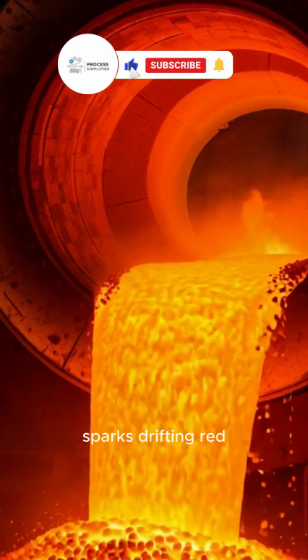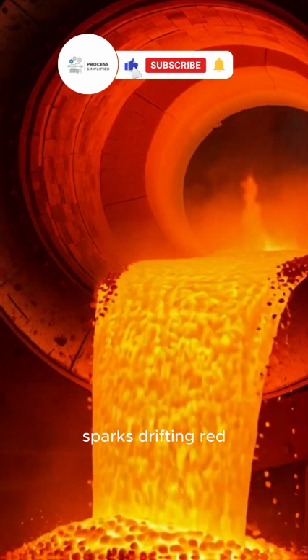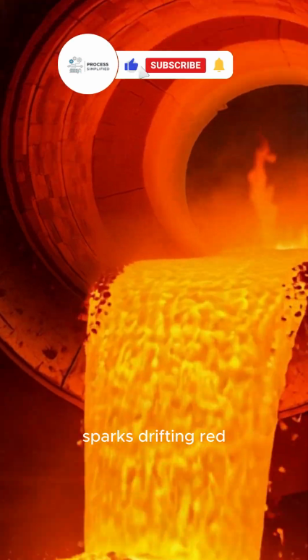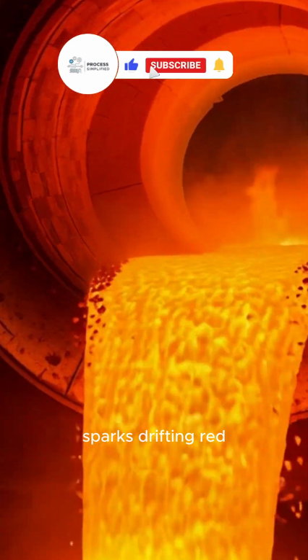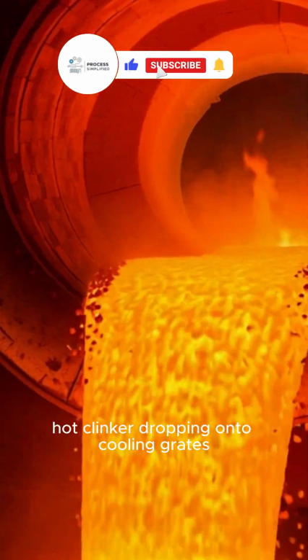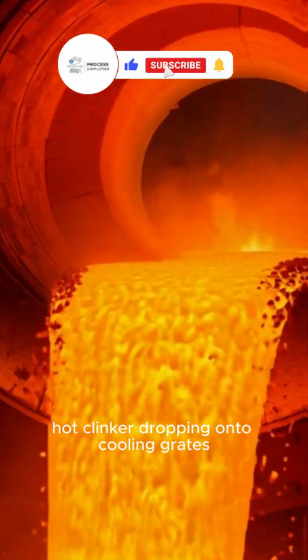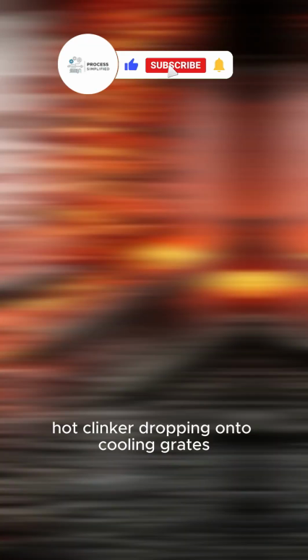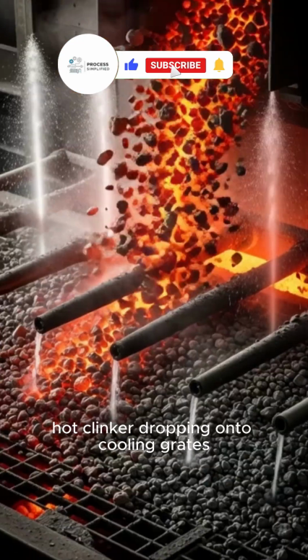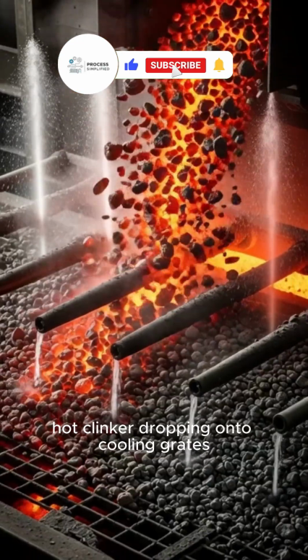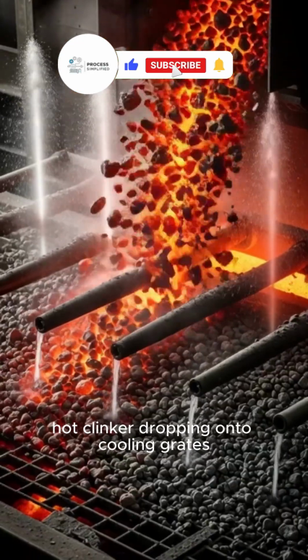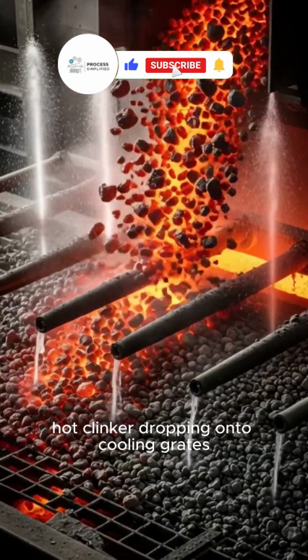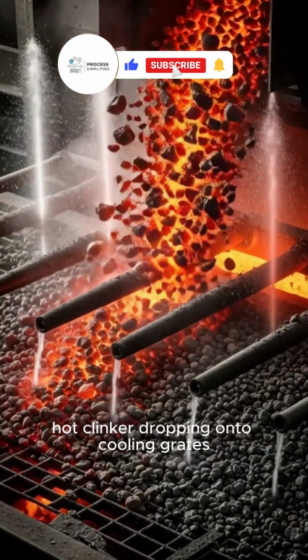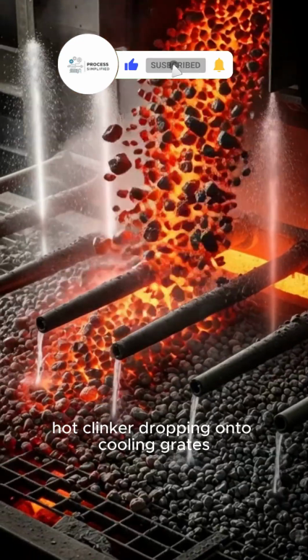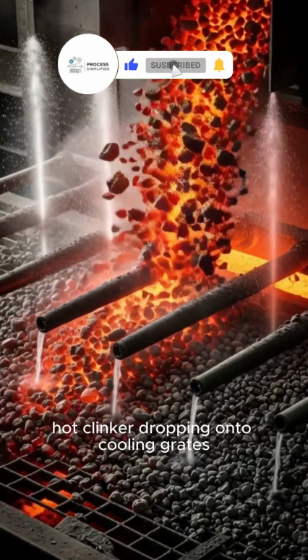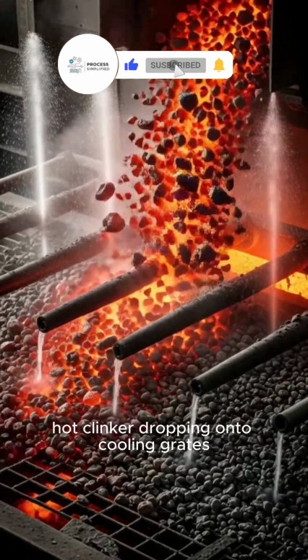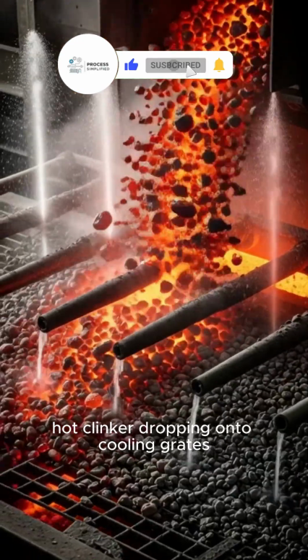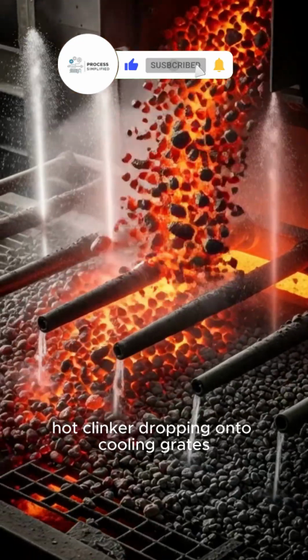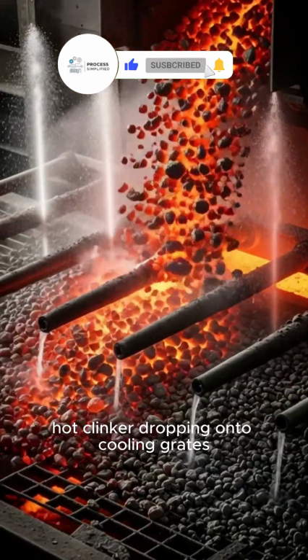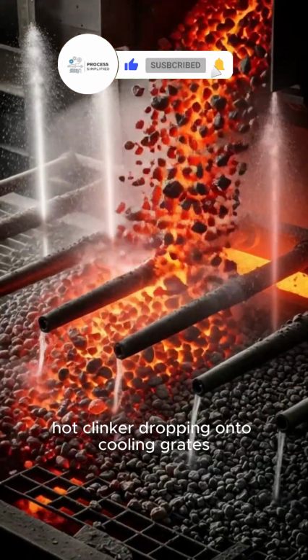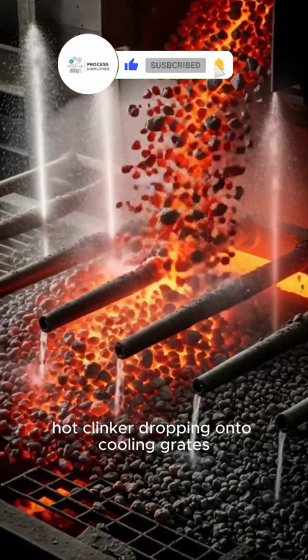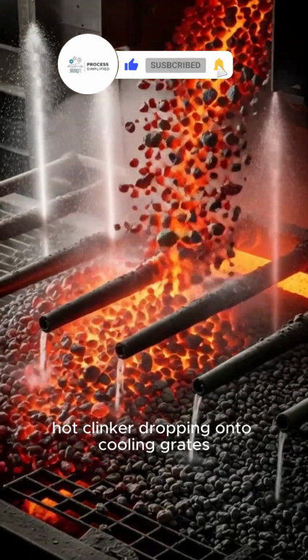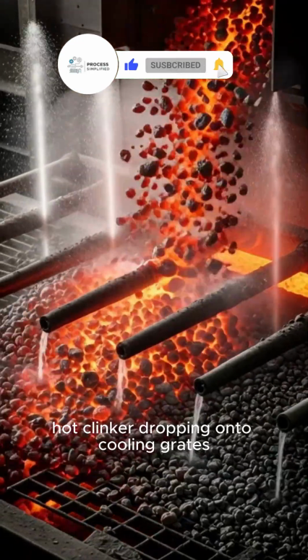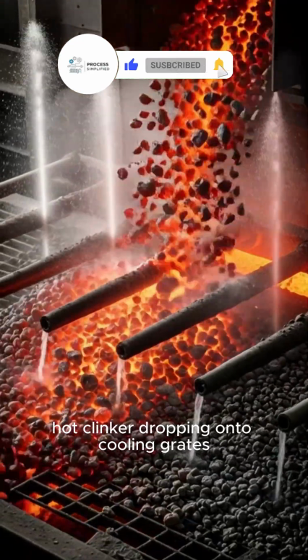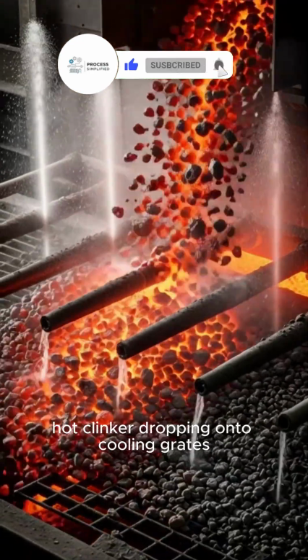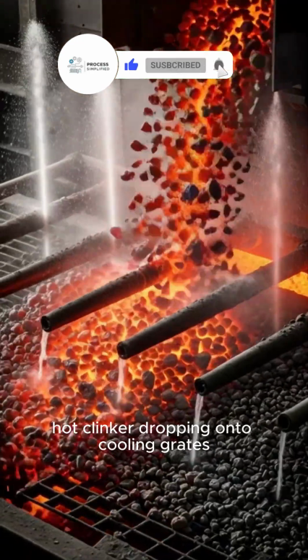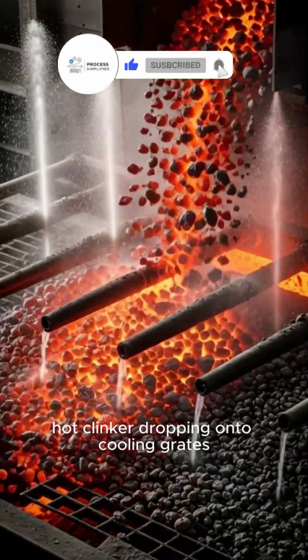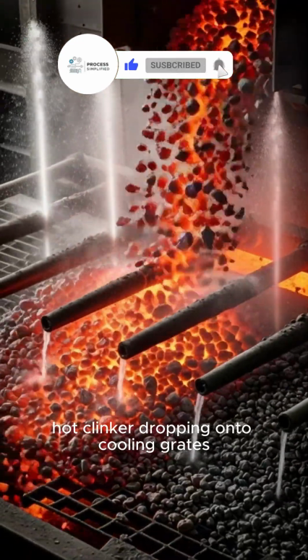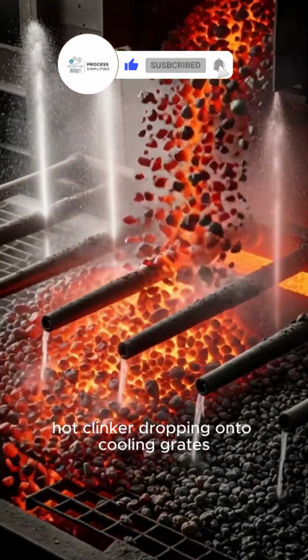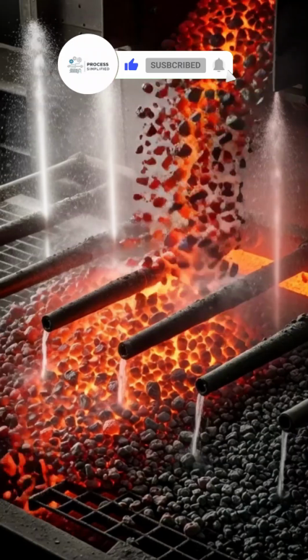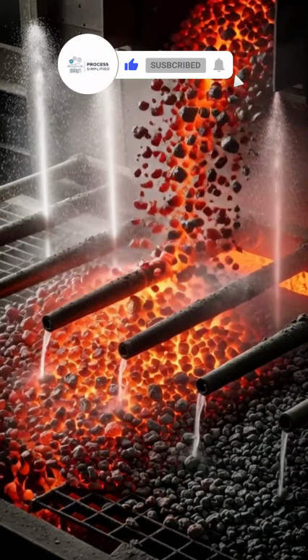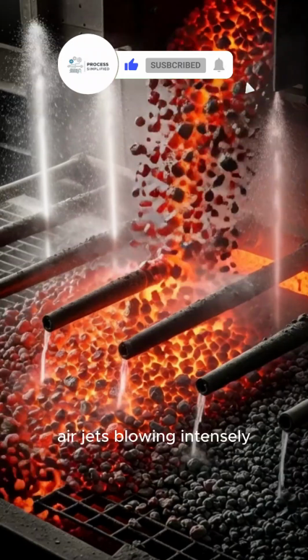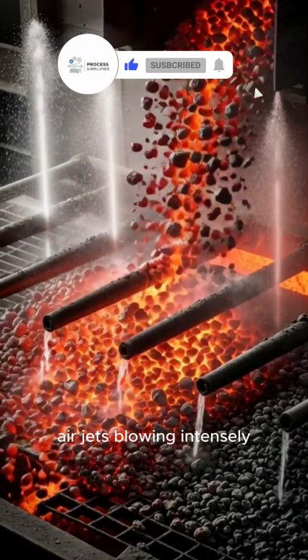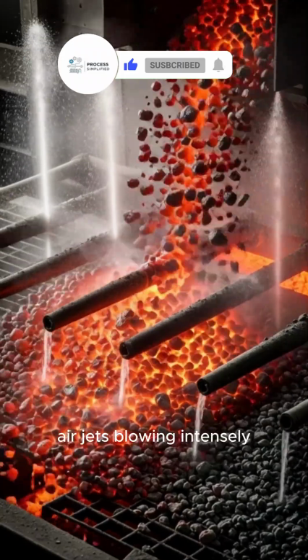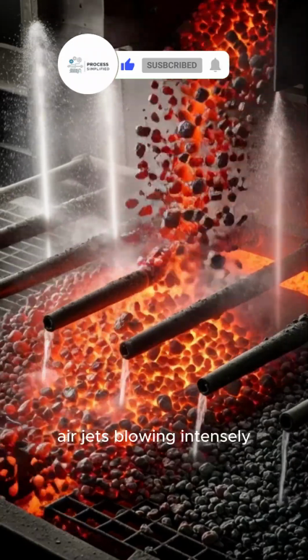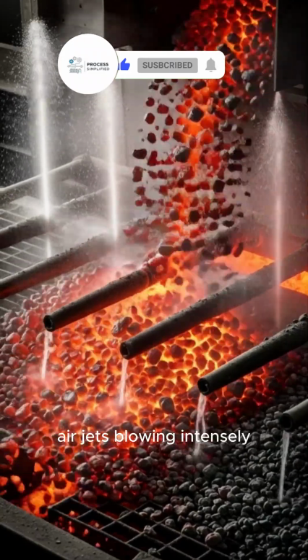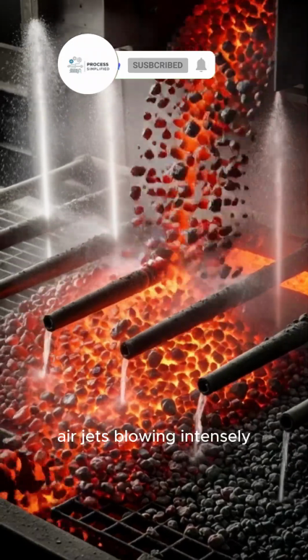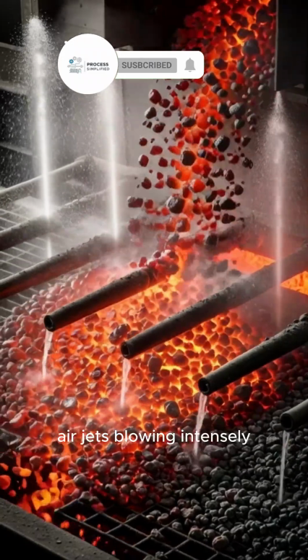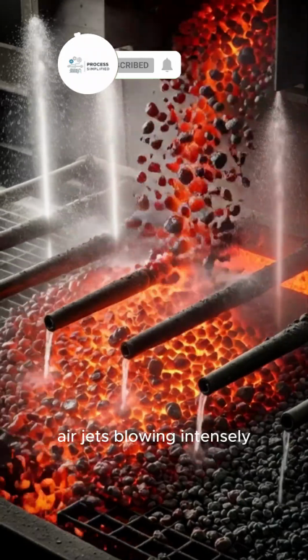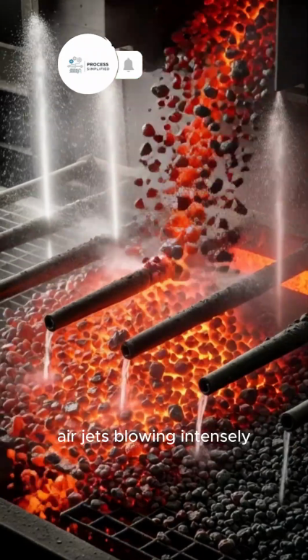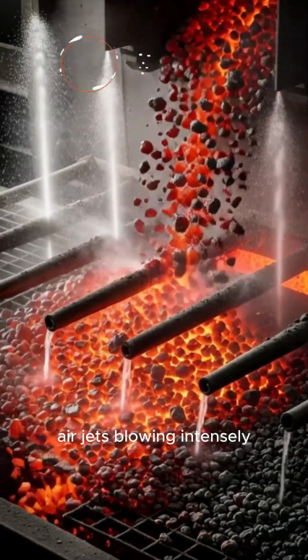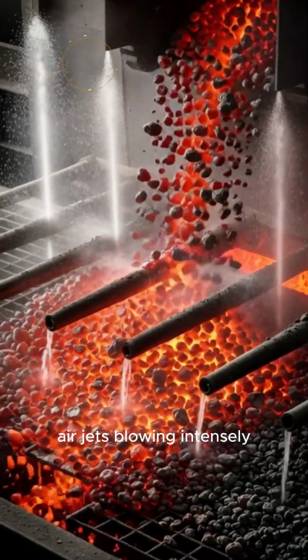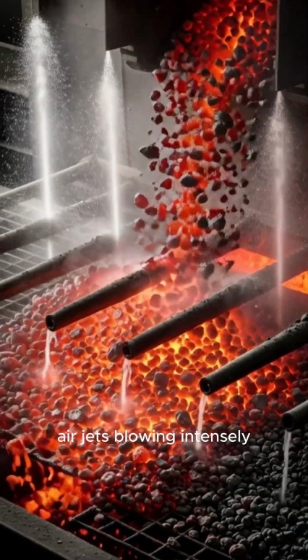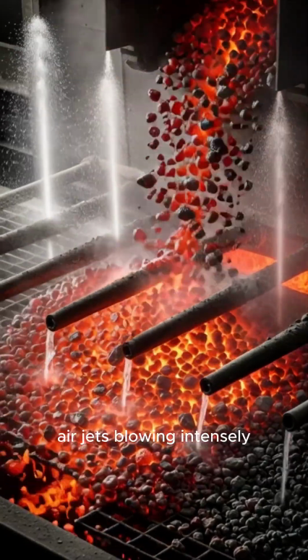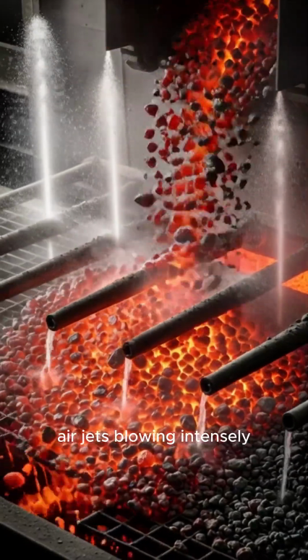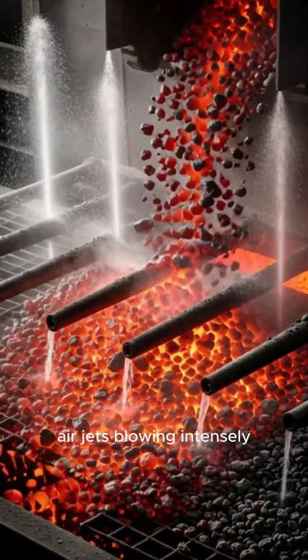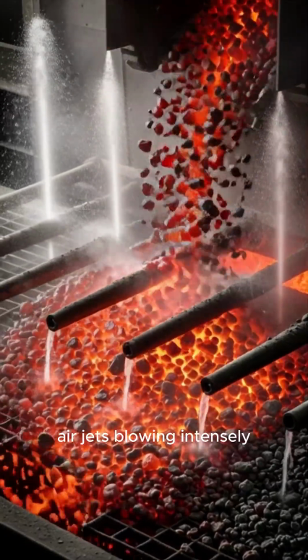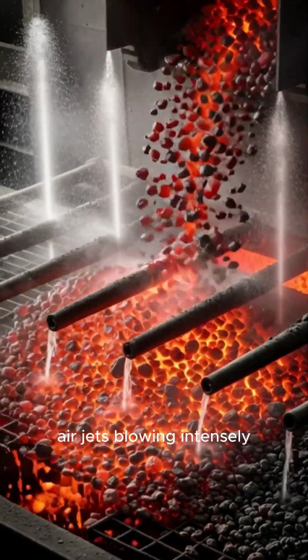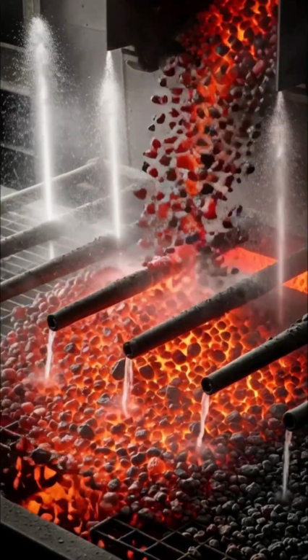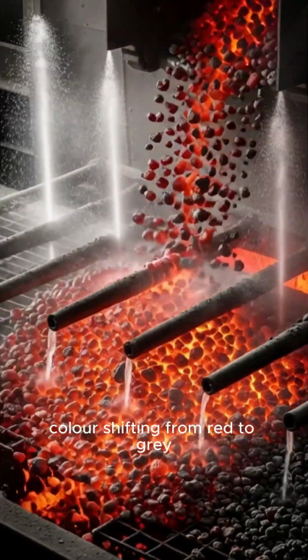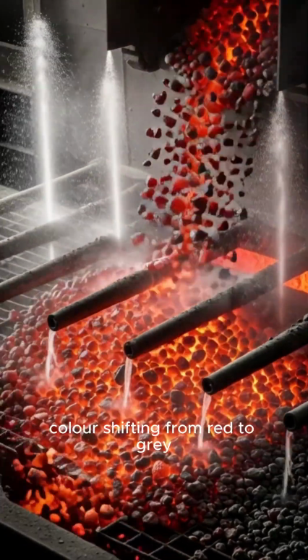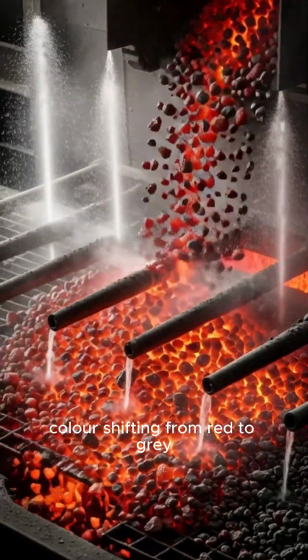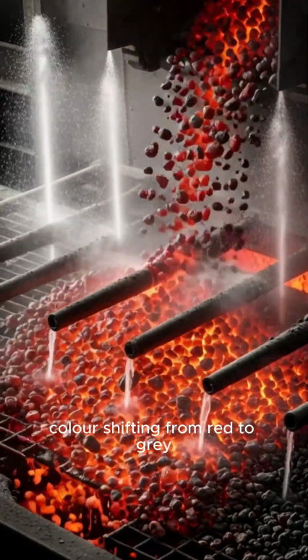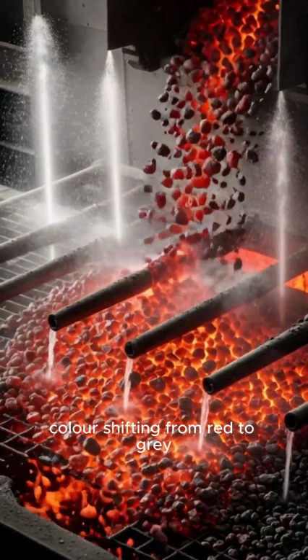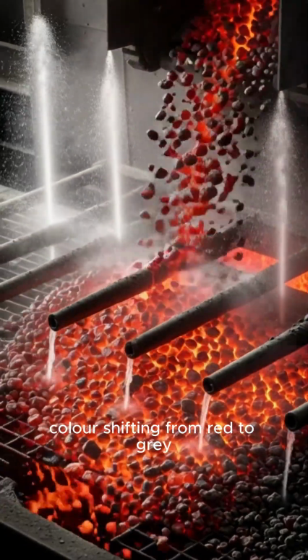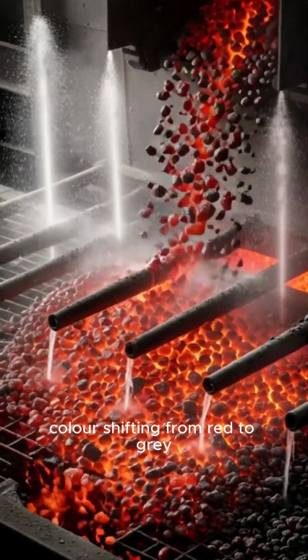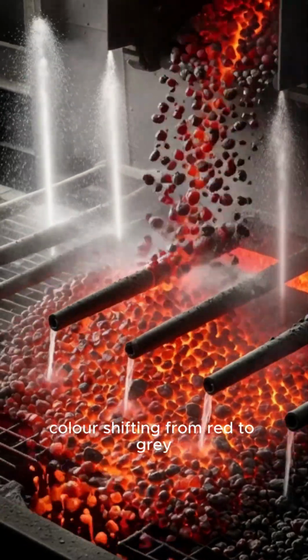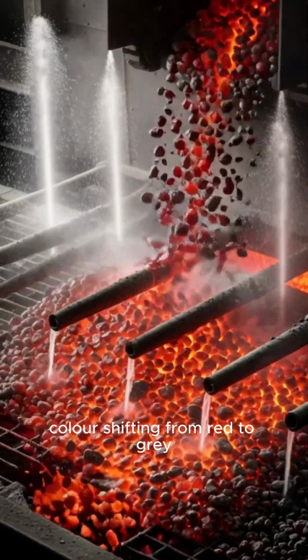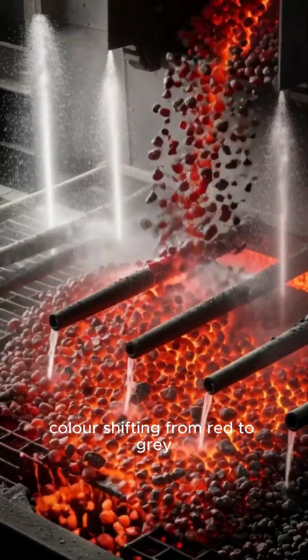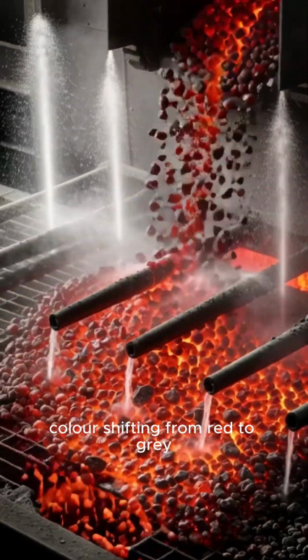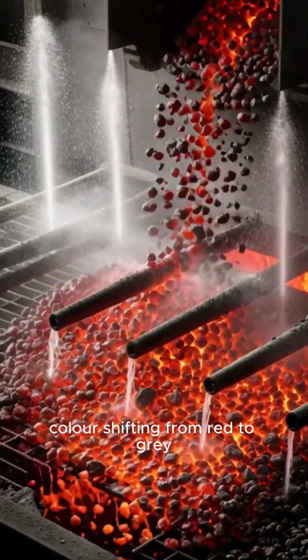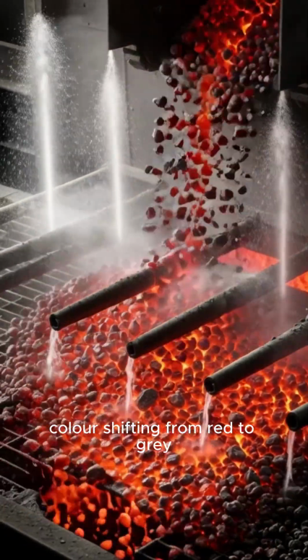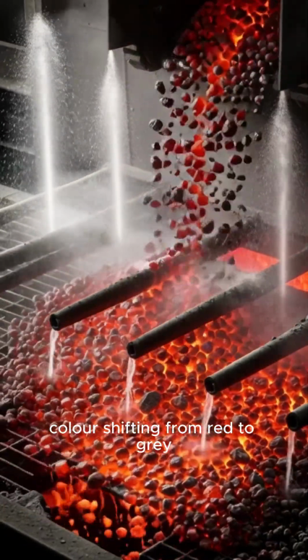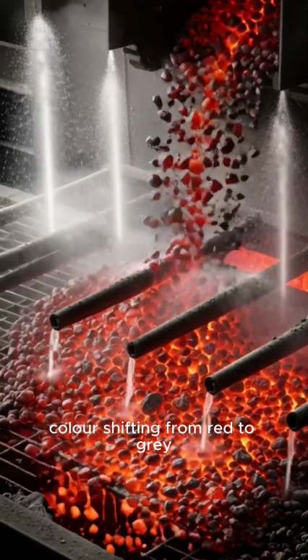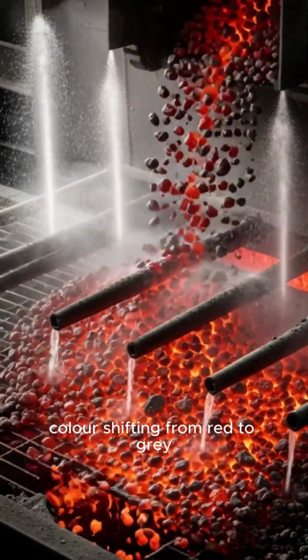Red hot clinker dropping onto cooling grates. Air jets blowing intensely. Color shifting from red to gray.